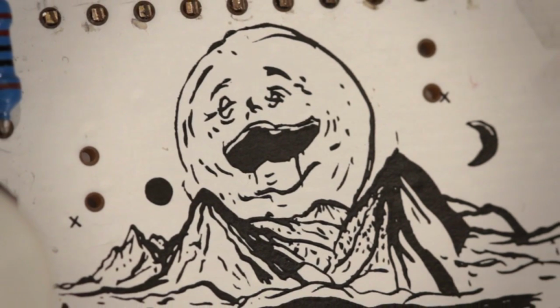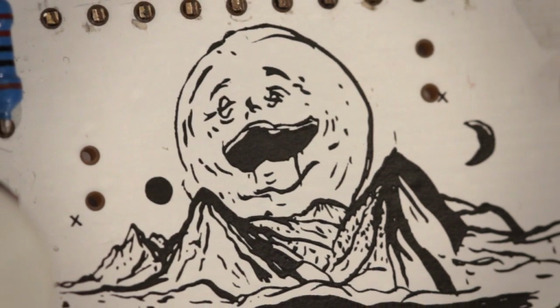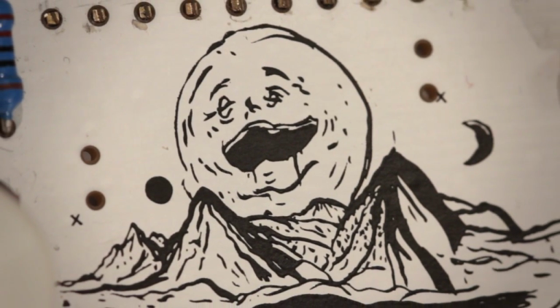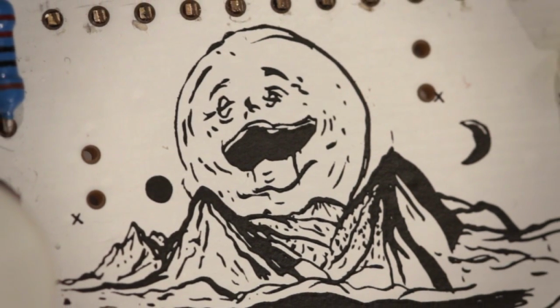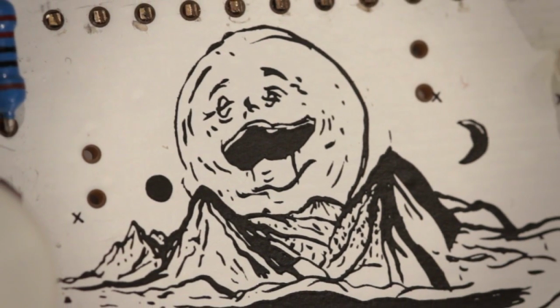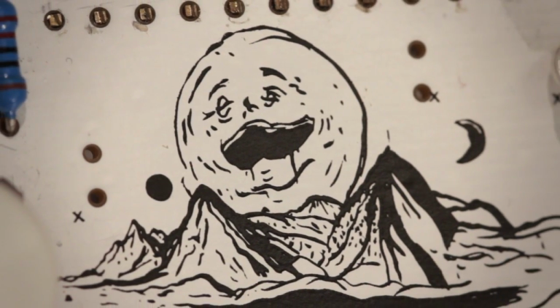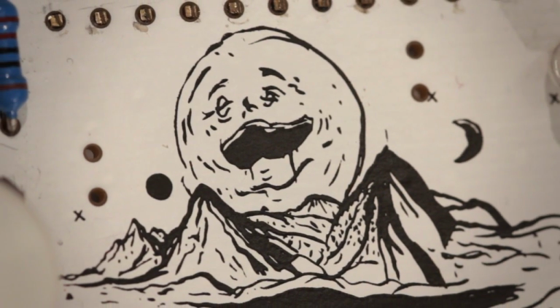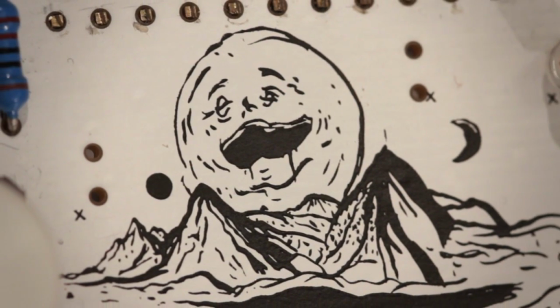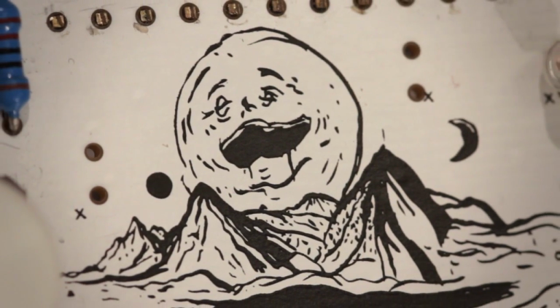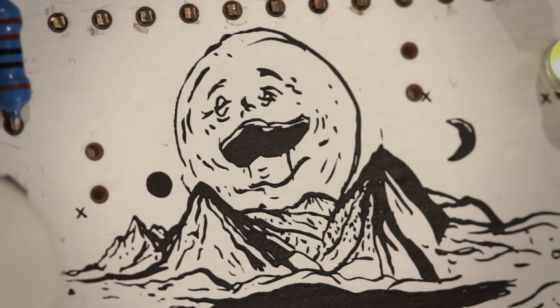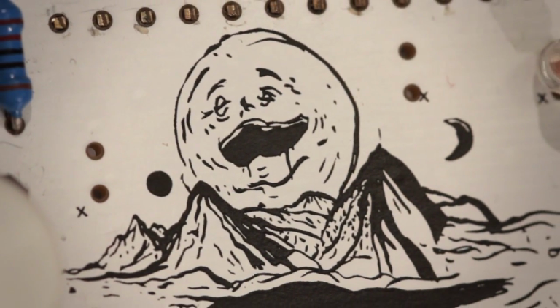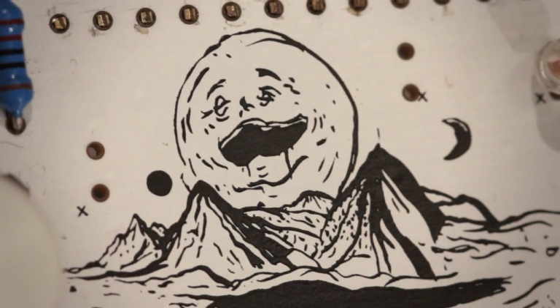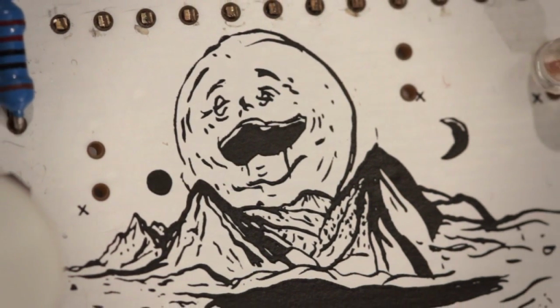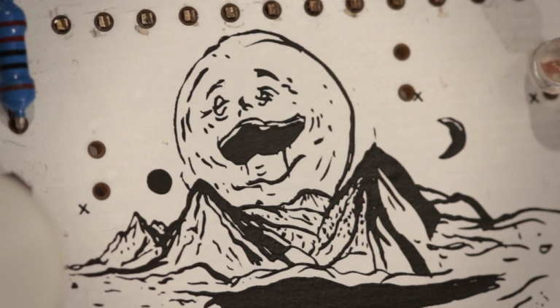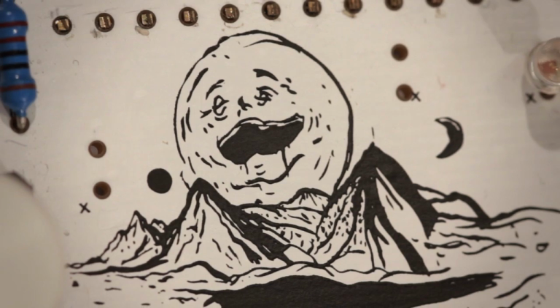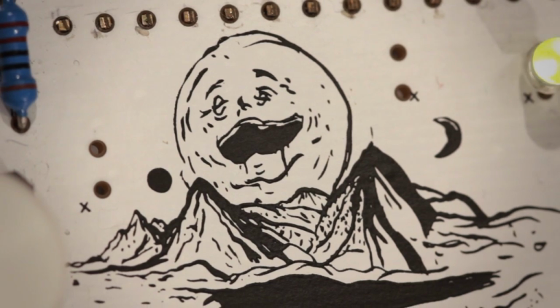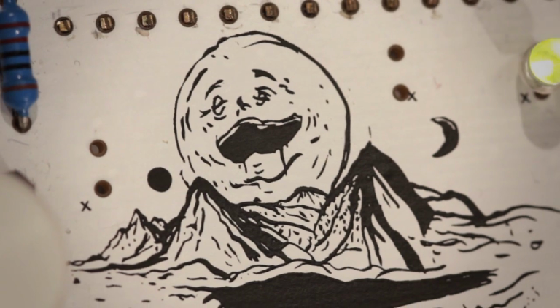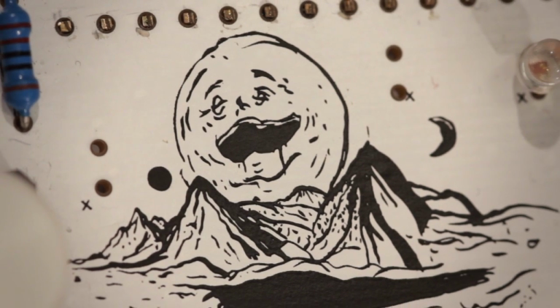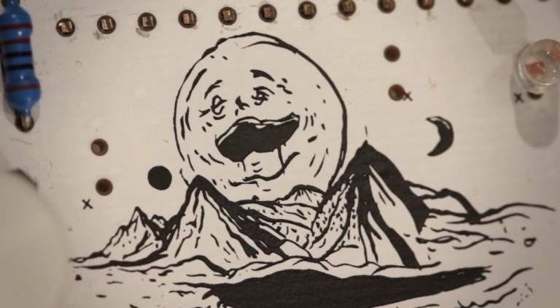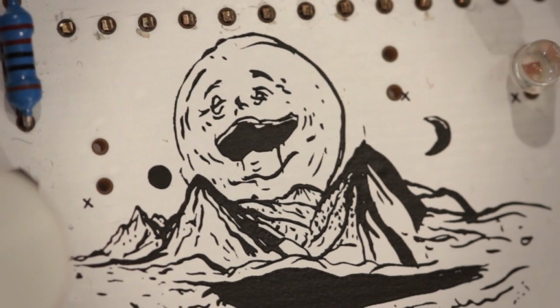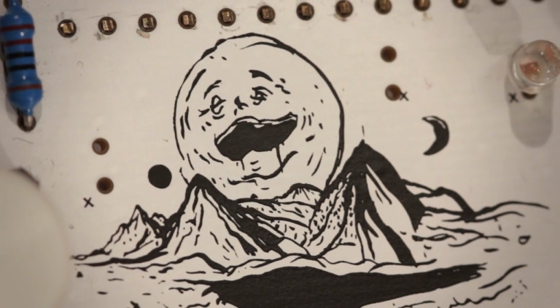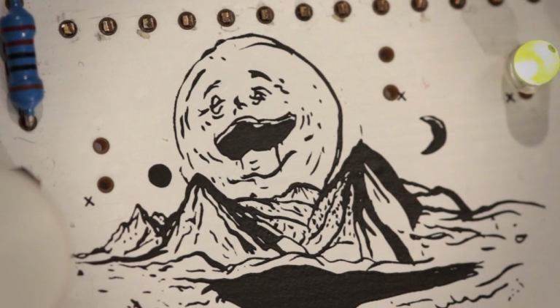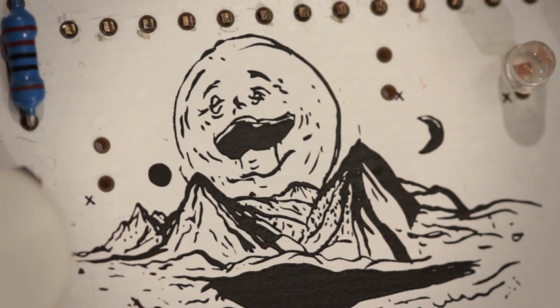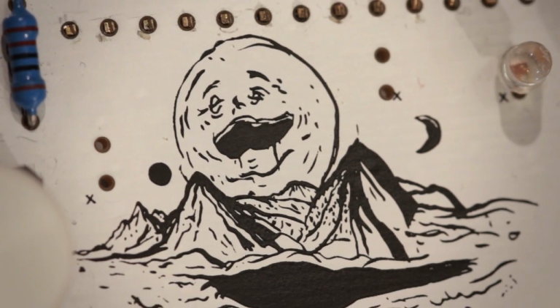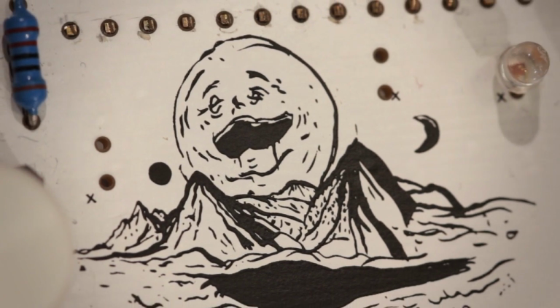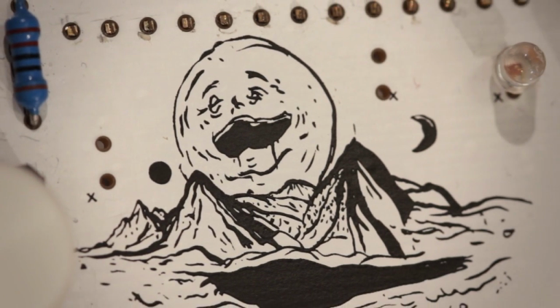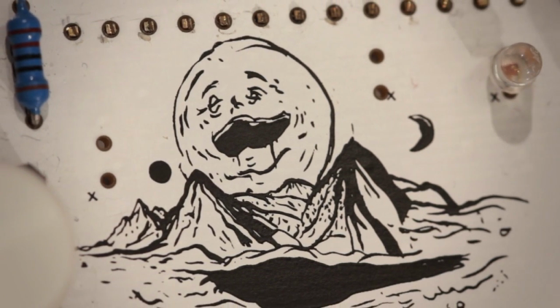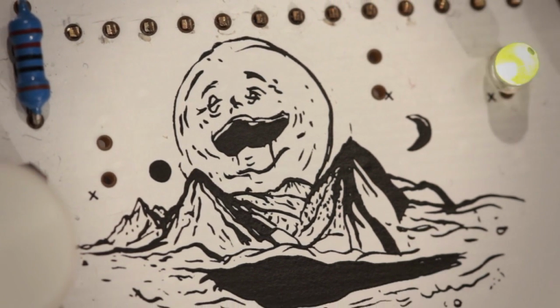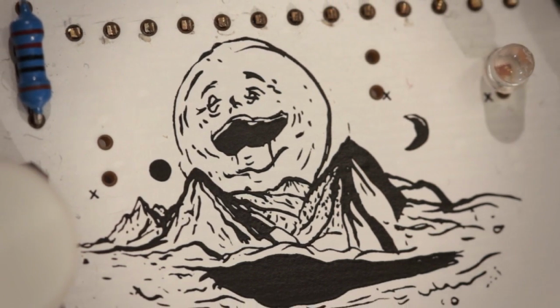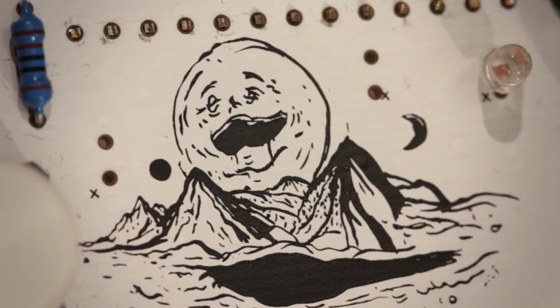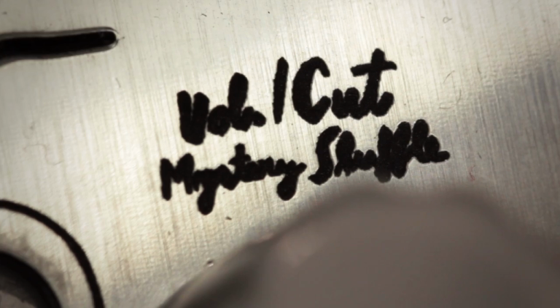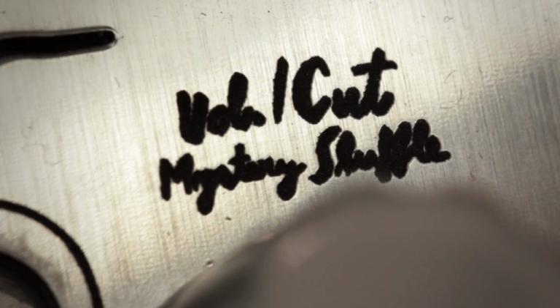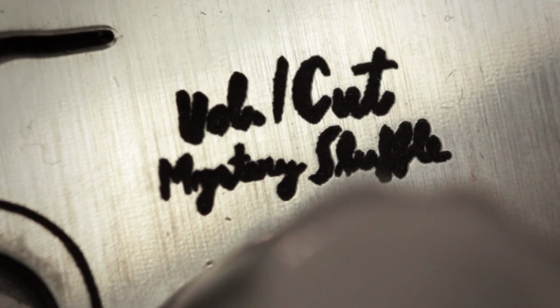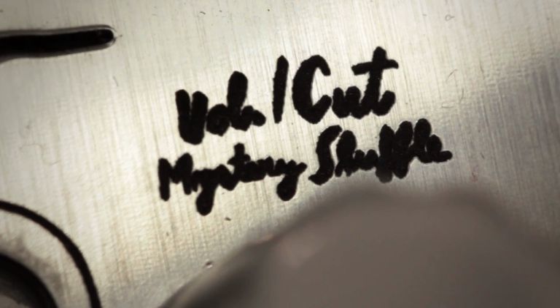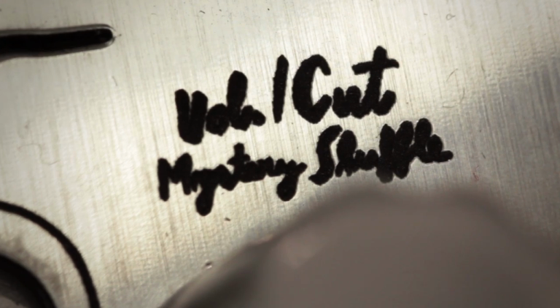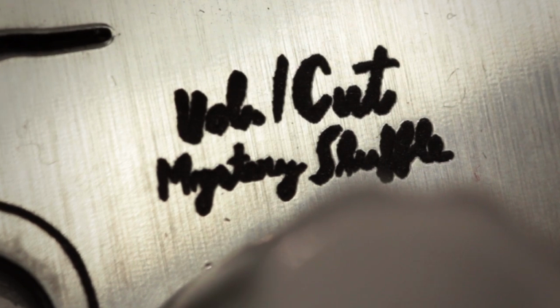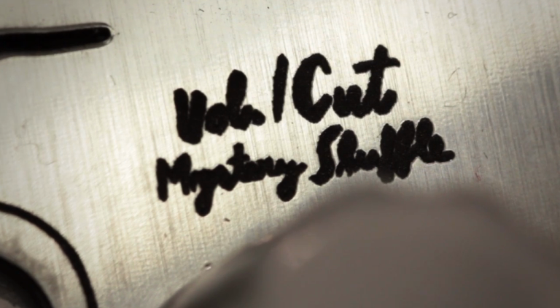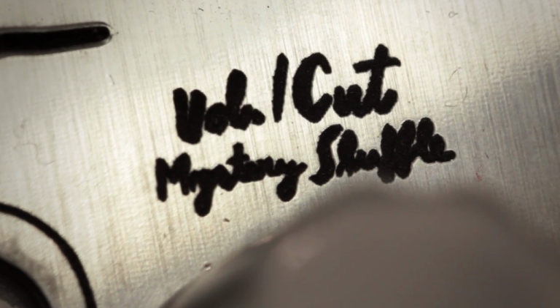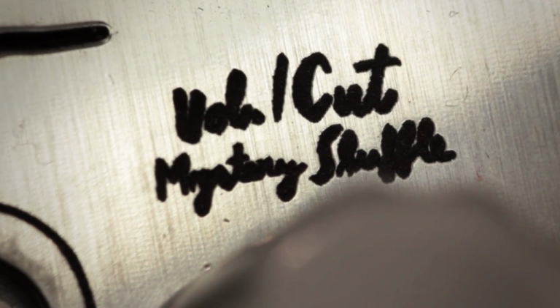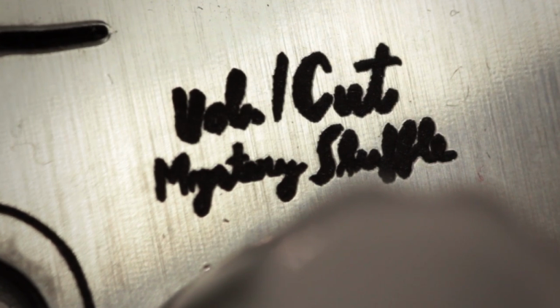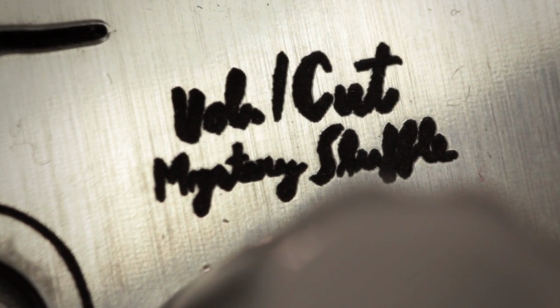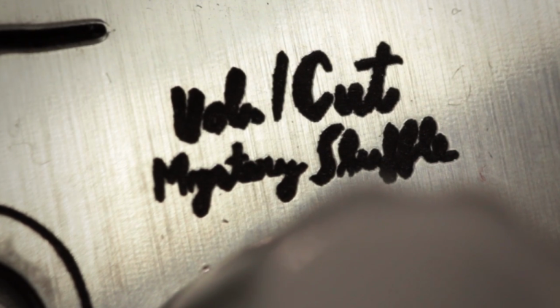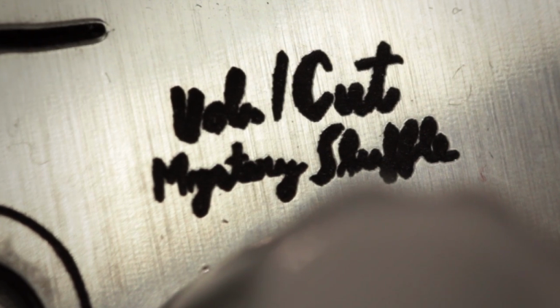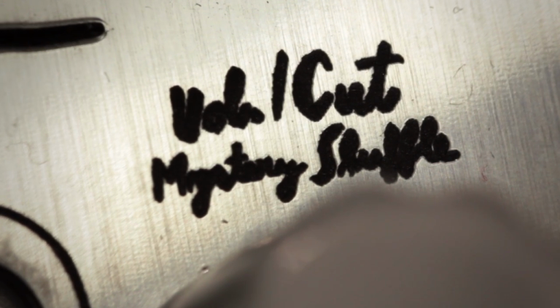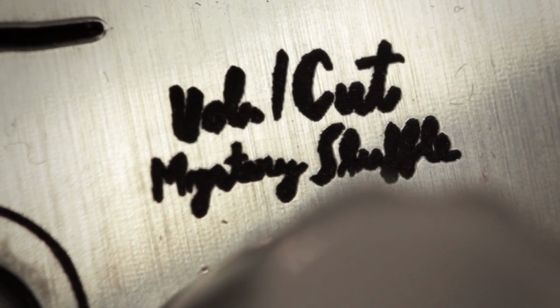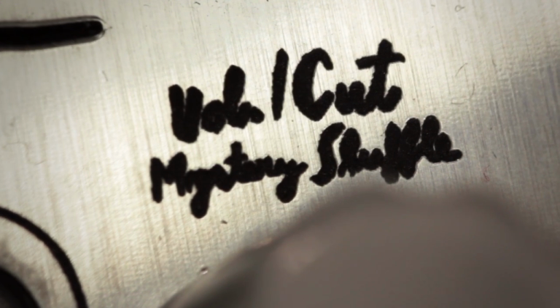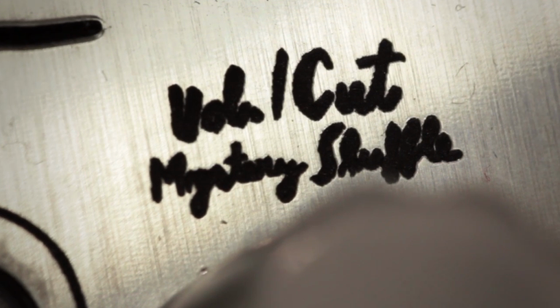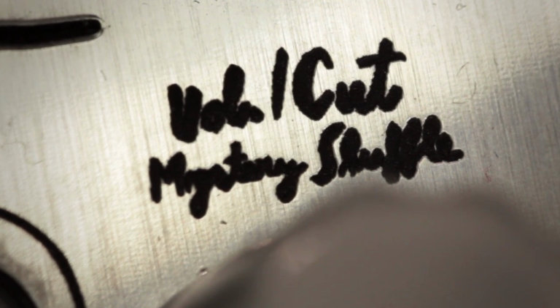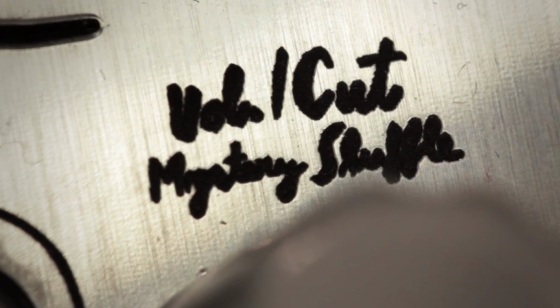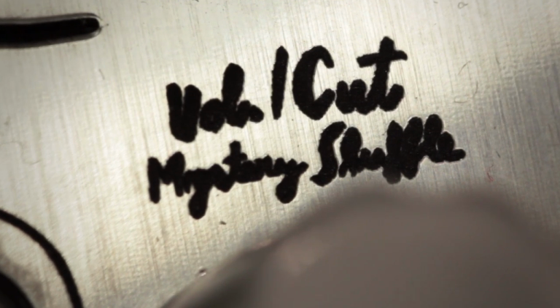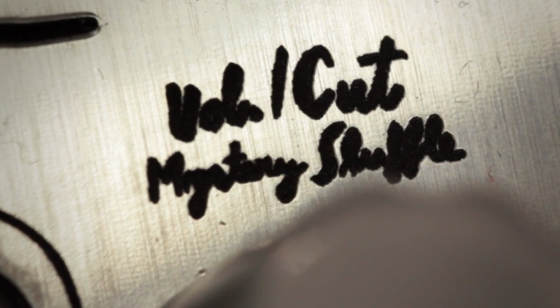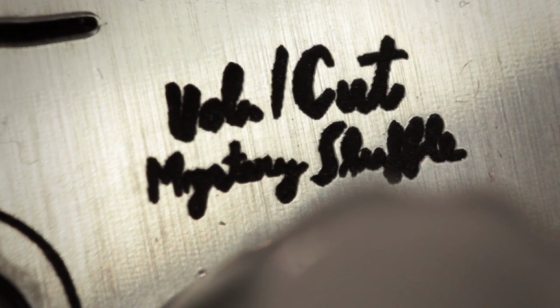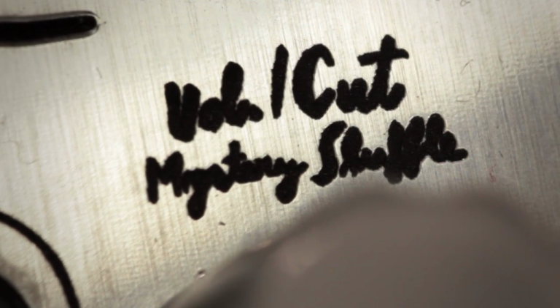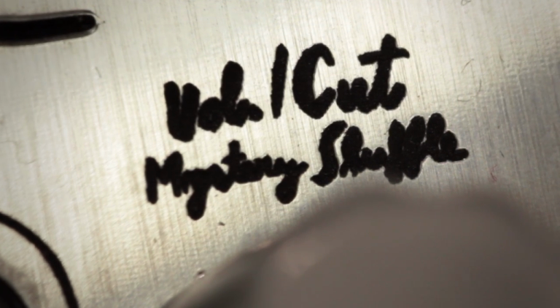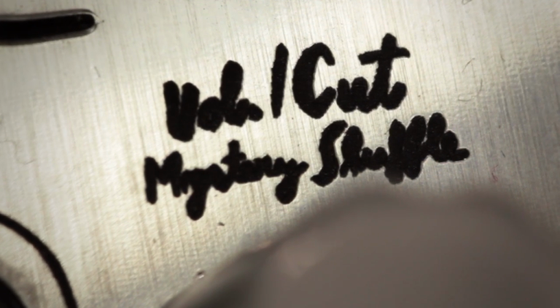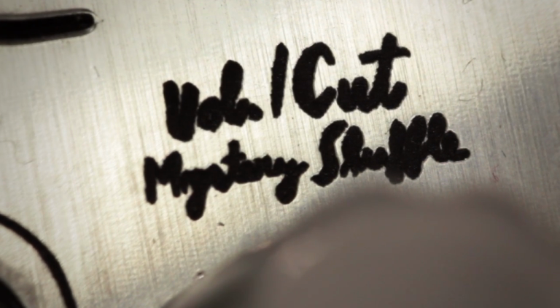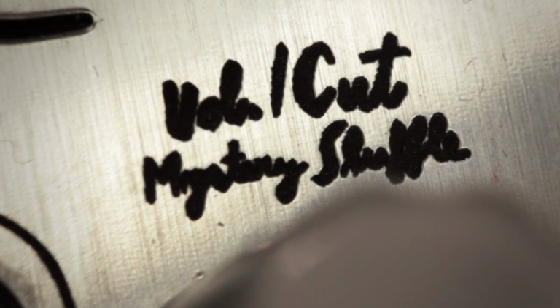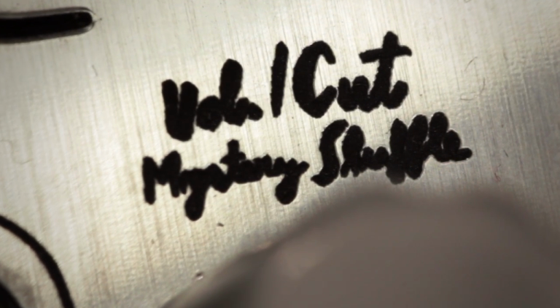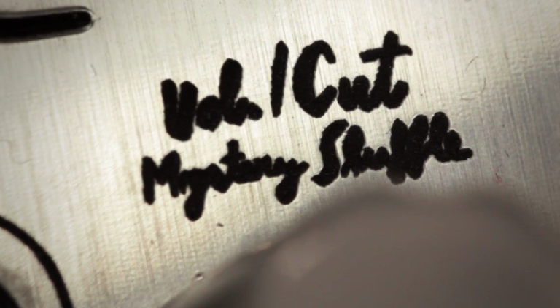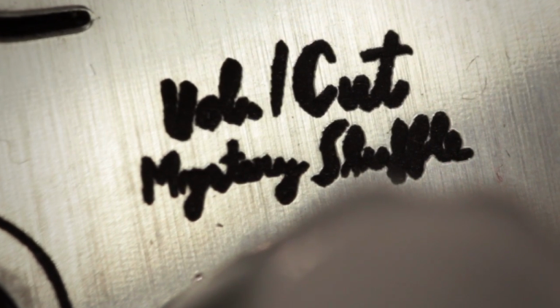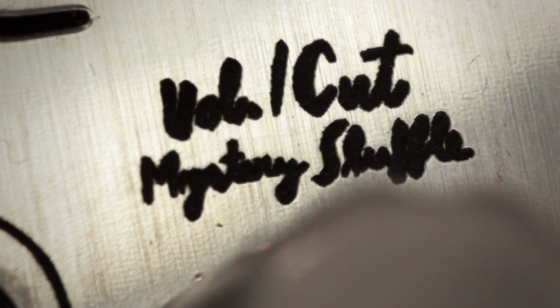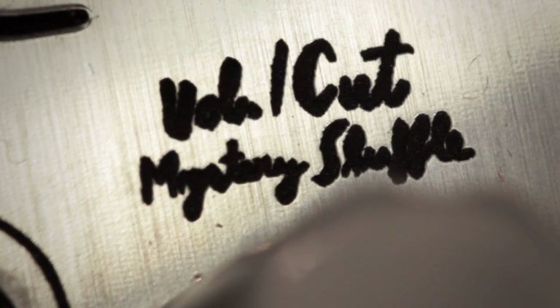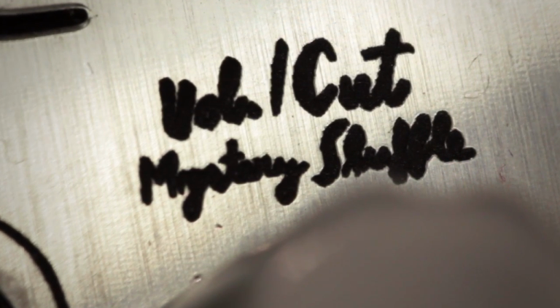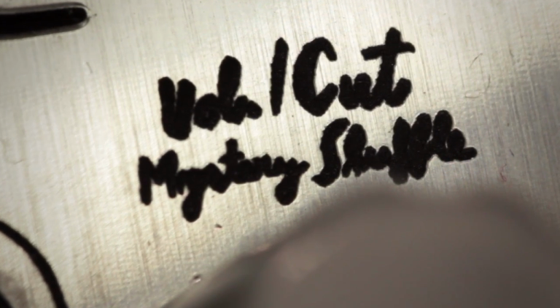If you want to get even more experimental, there is also a mystery shuffle button, which keeps the rhythm but randomly alters the sounds.